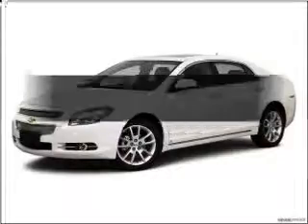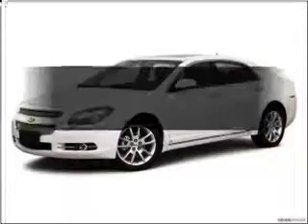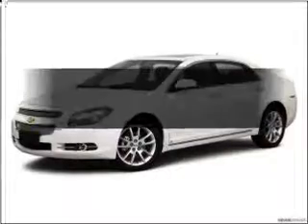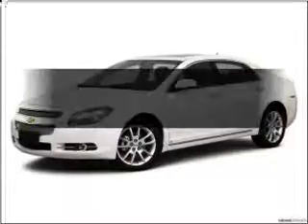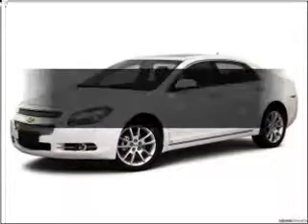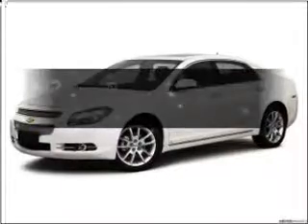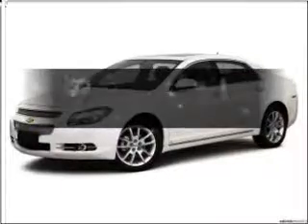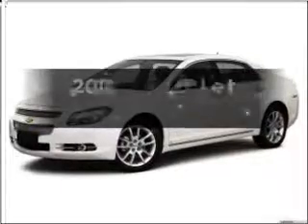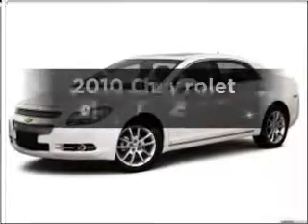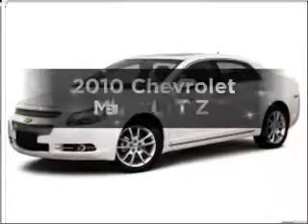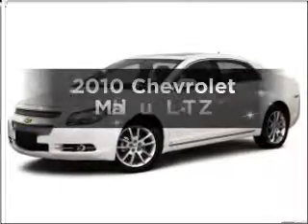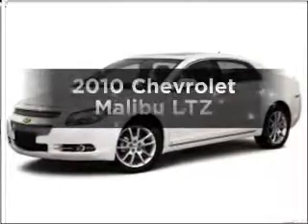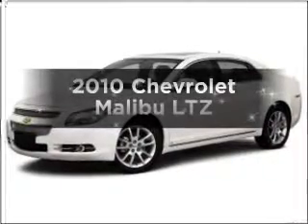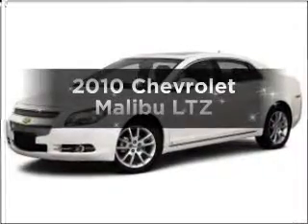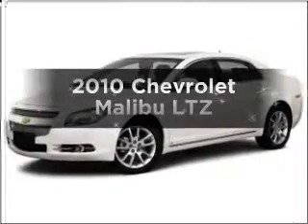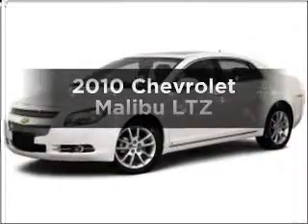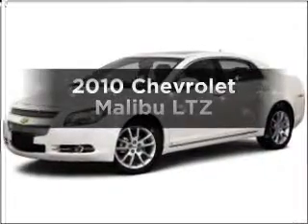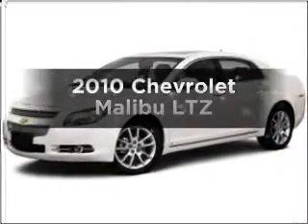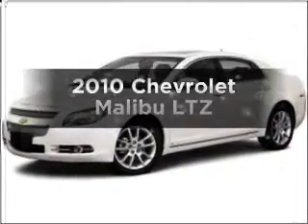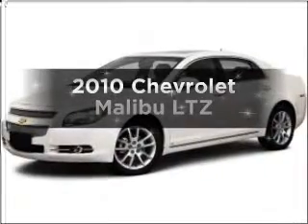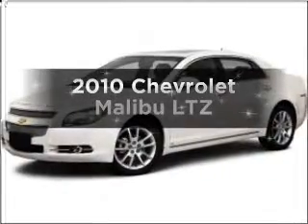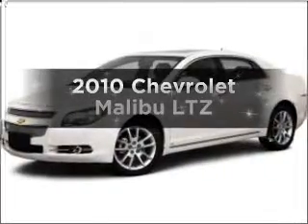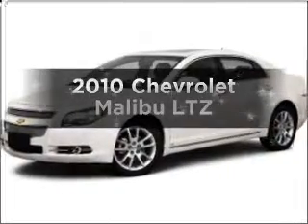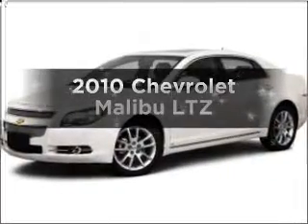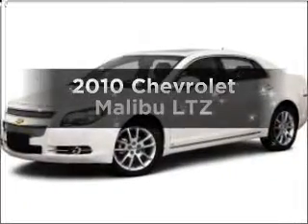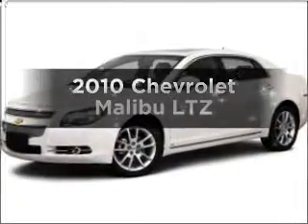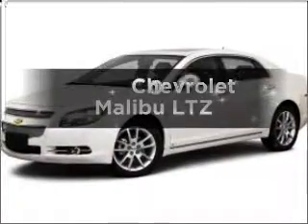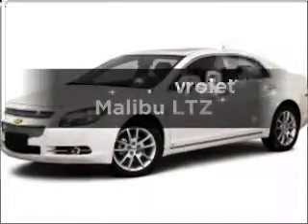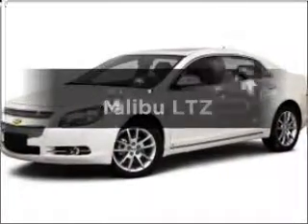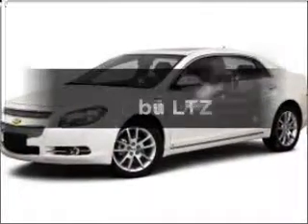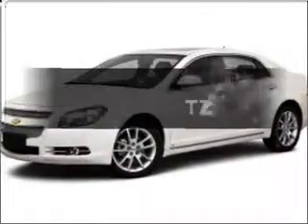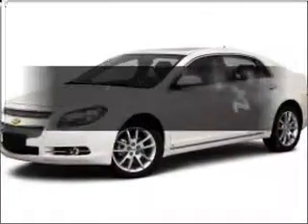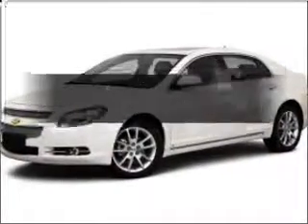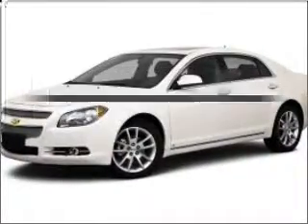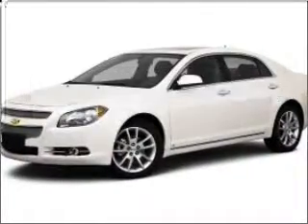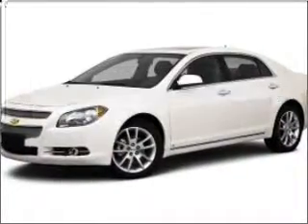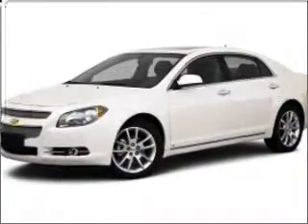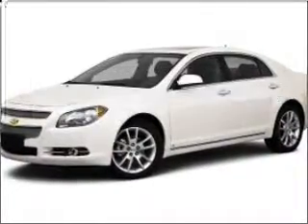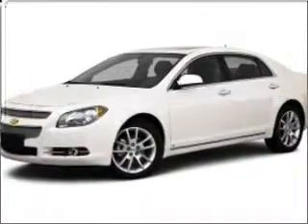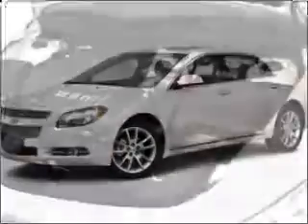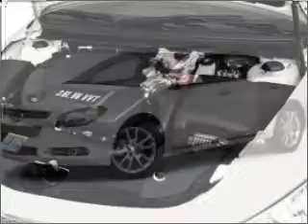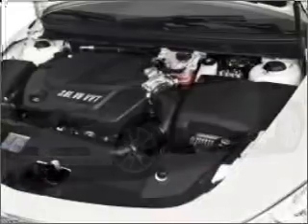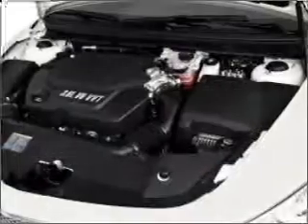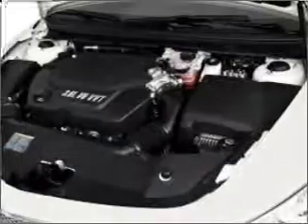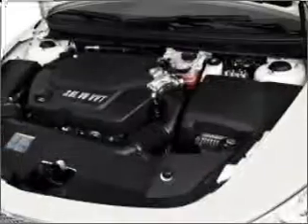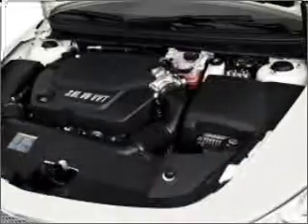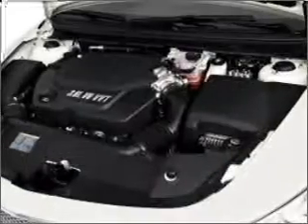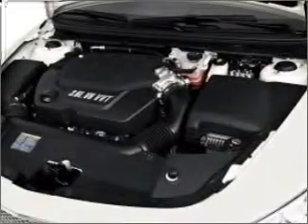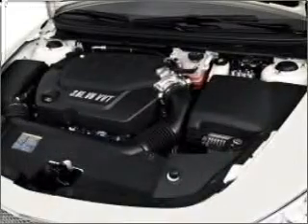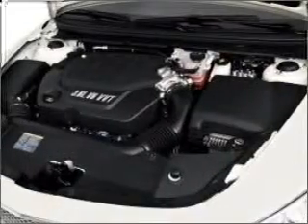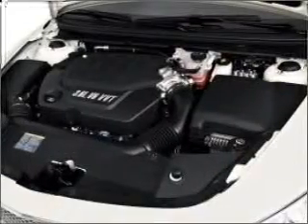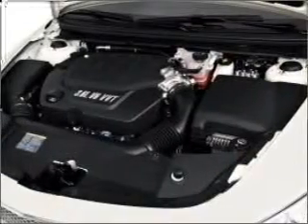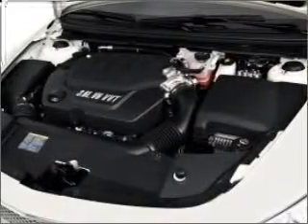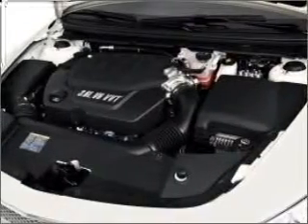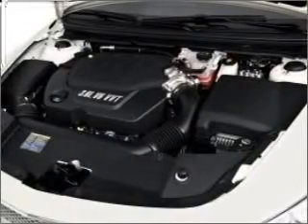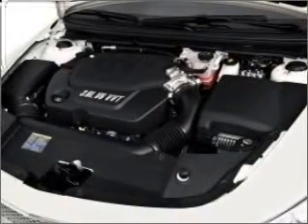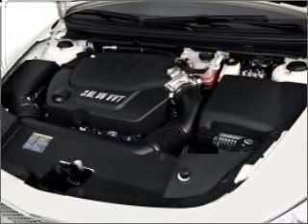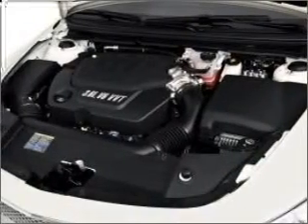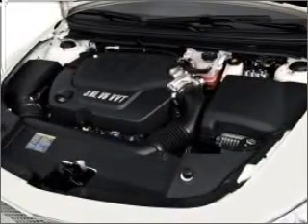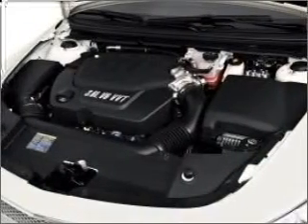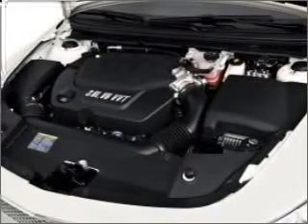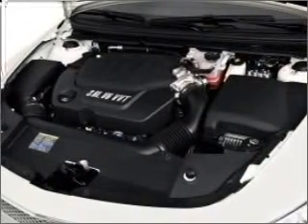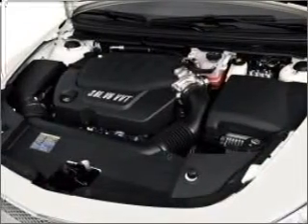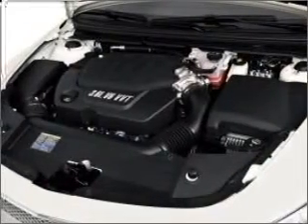Get noticed in this 2010 Chevrolet Malibu. Travel the roads in style and comfort in this great vehicle.